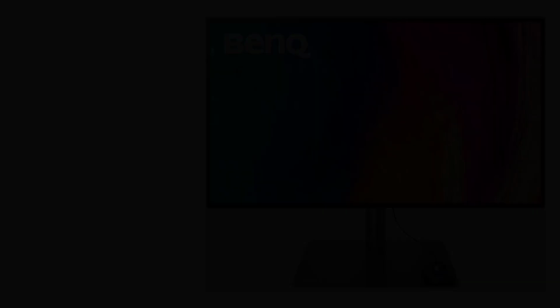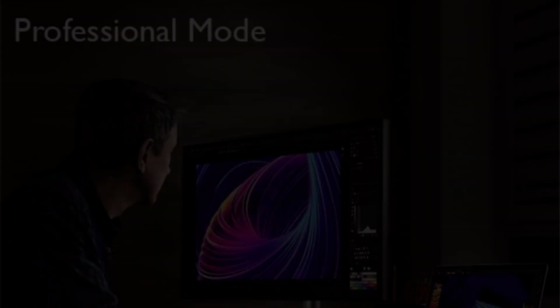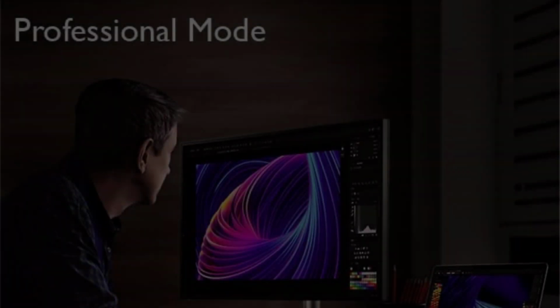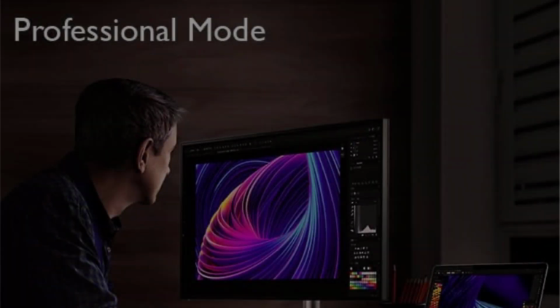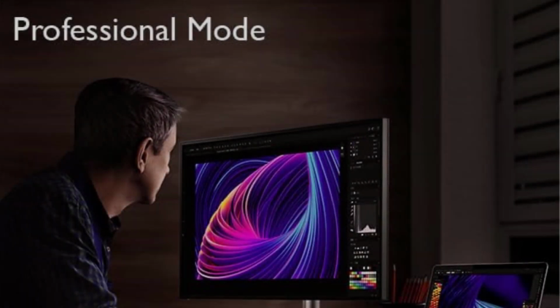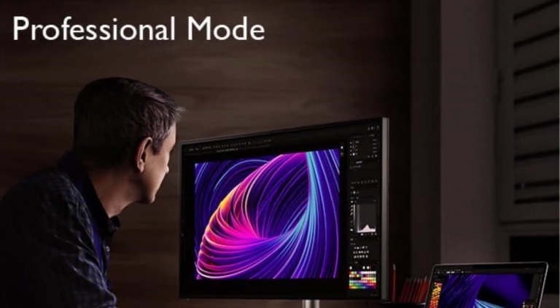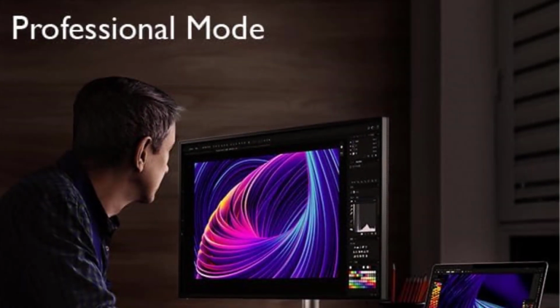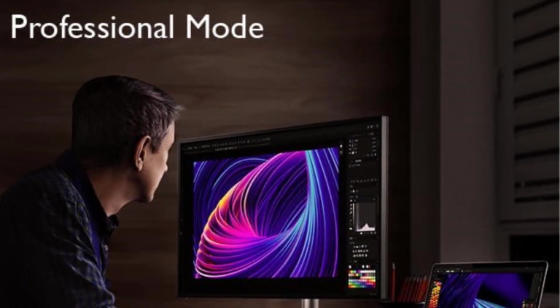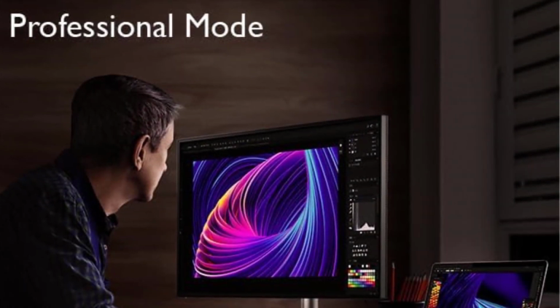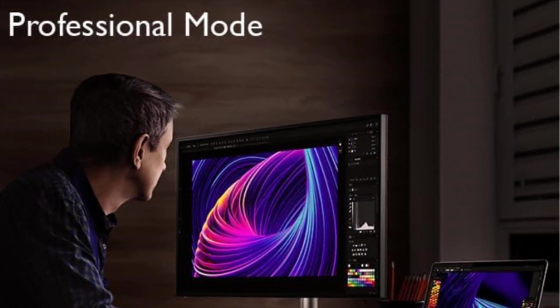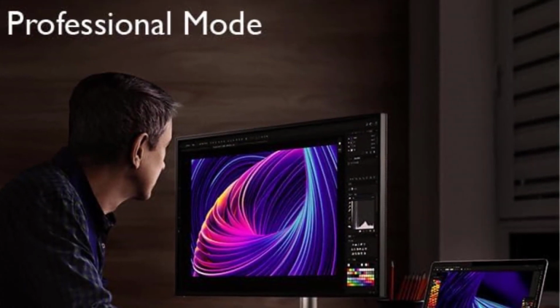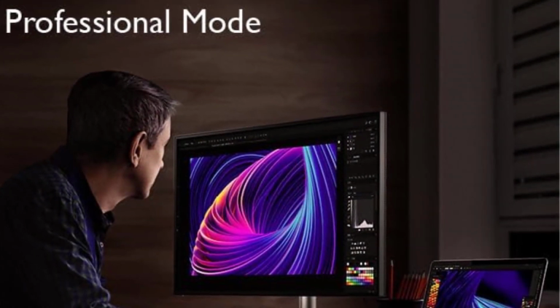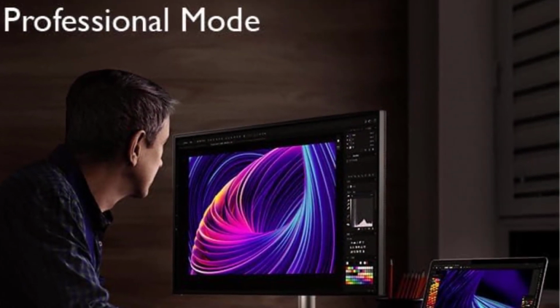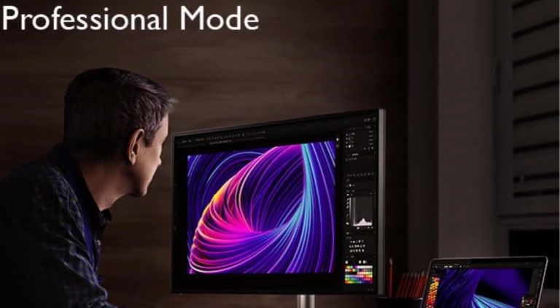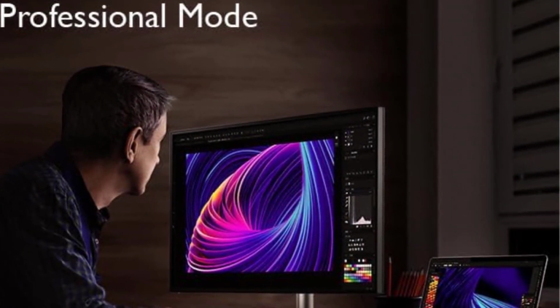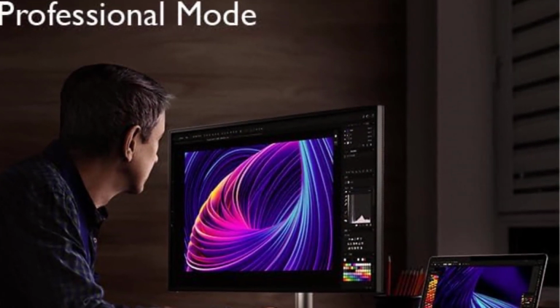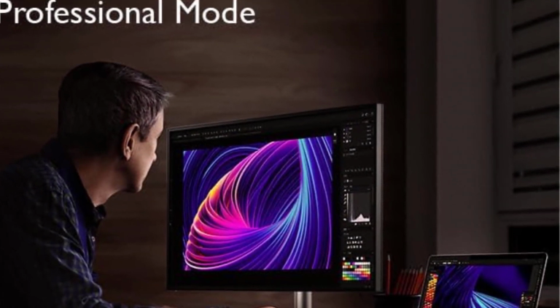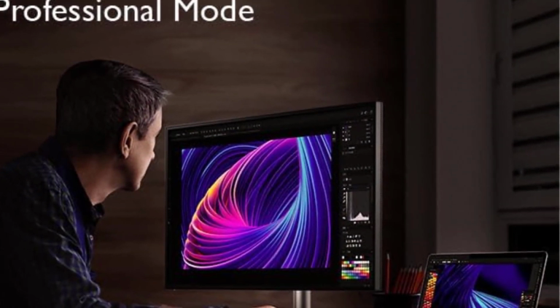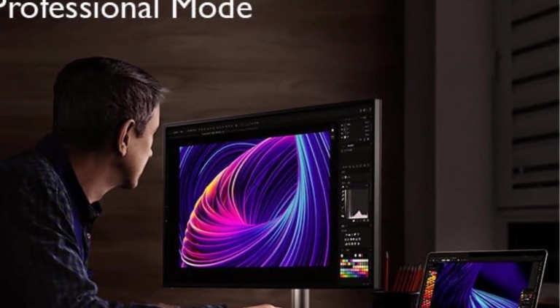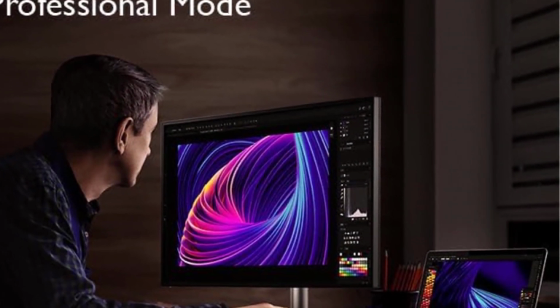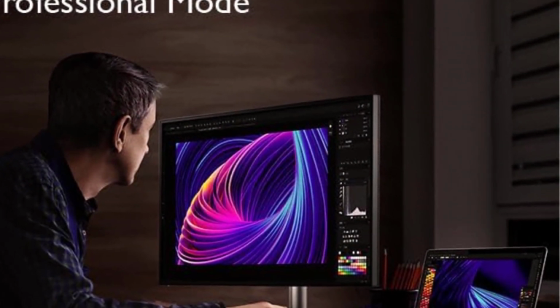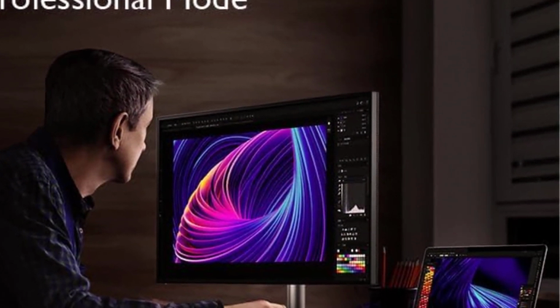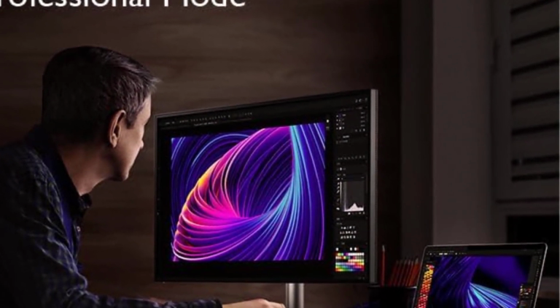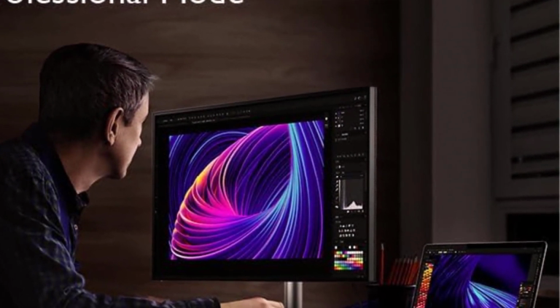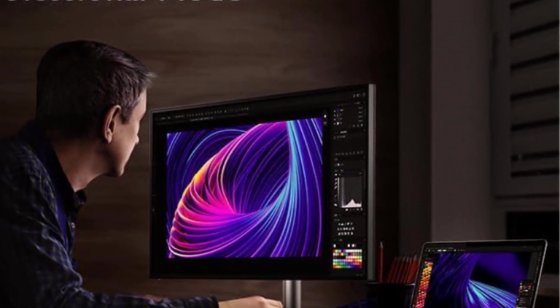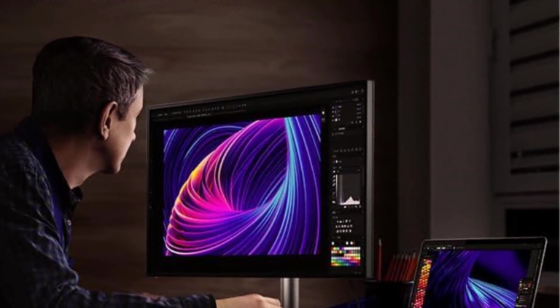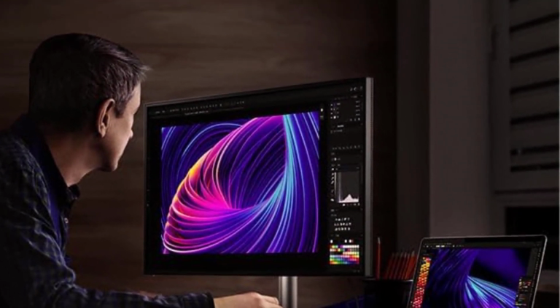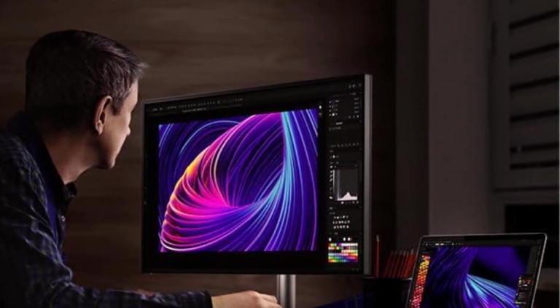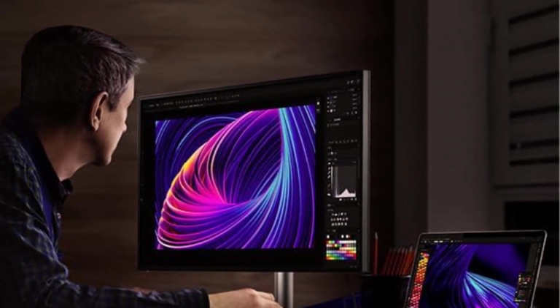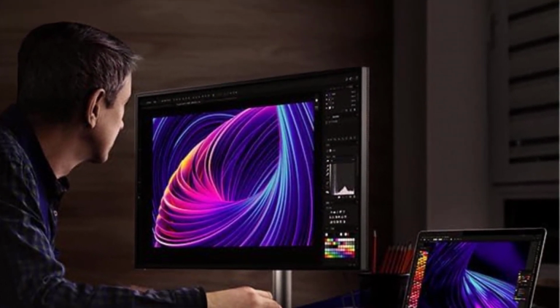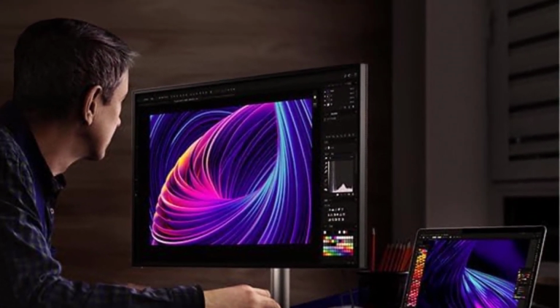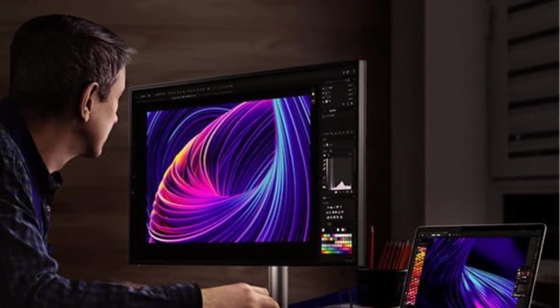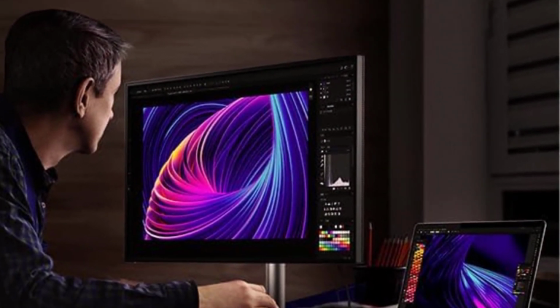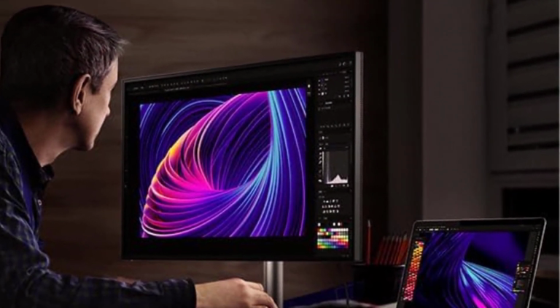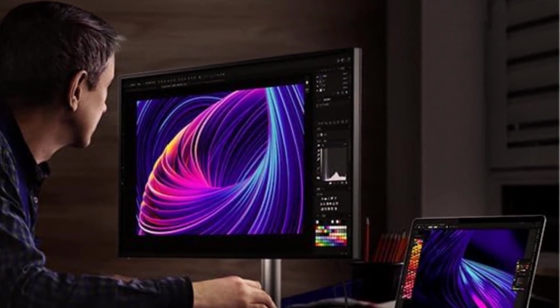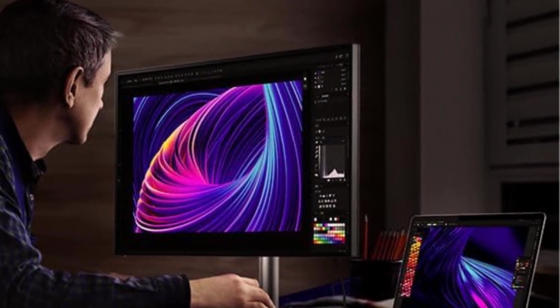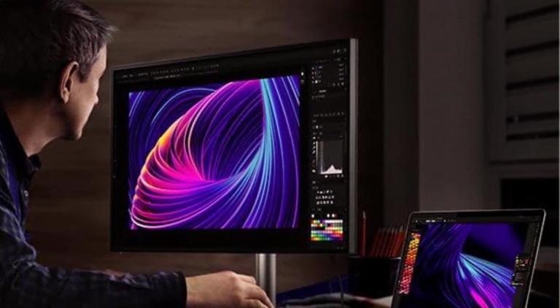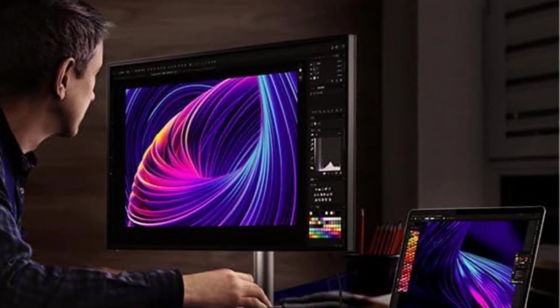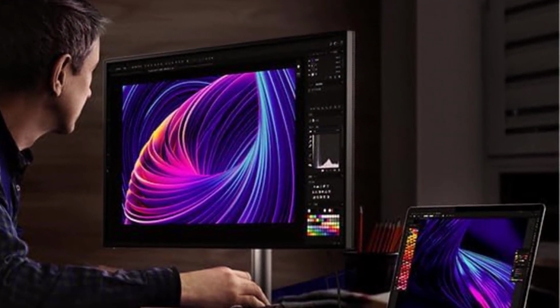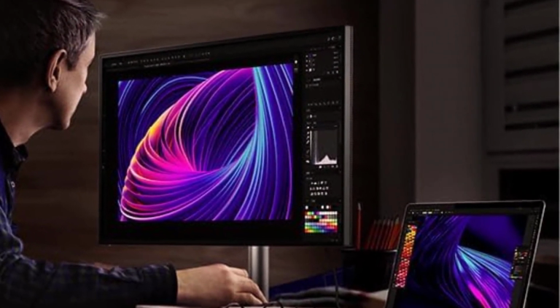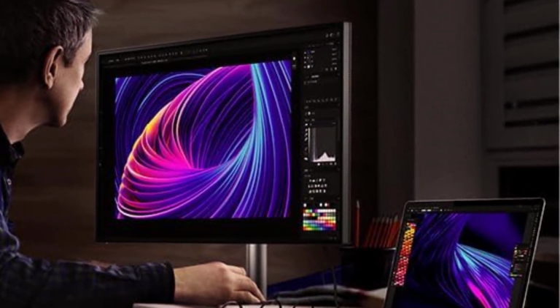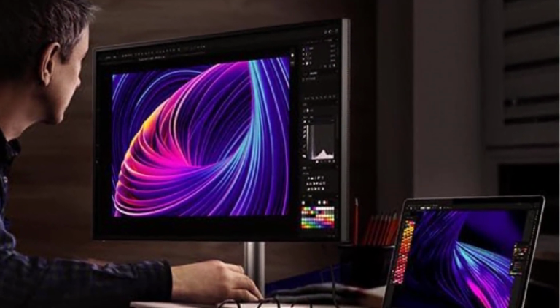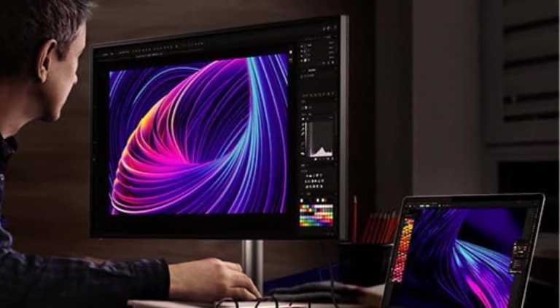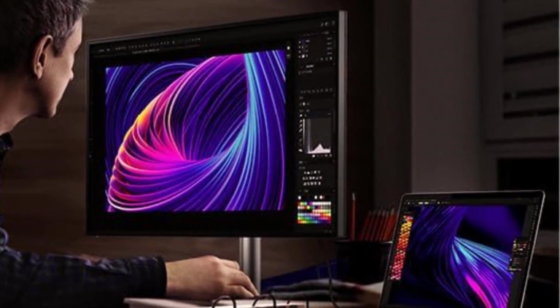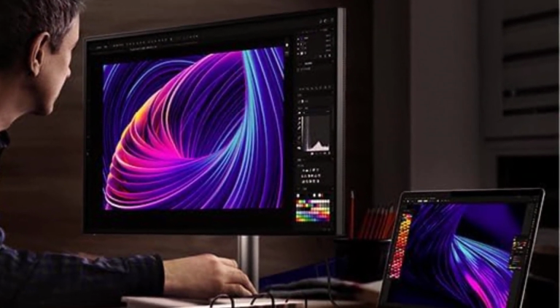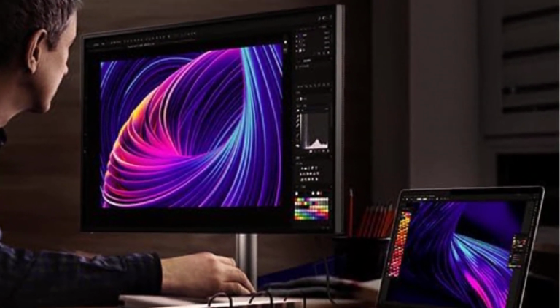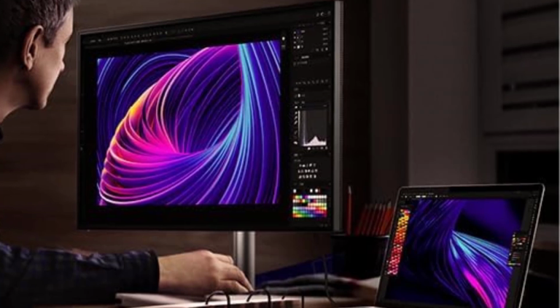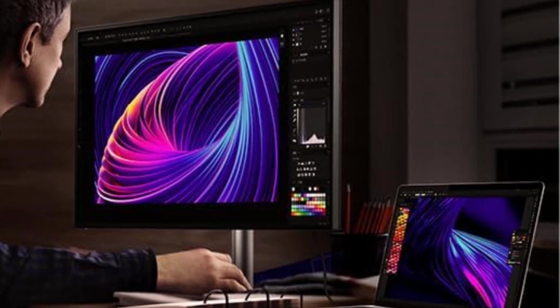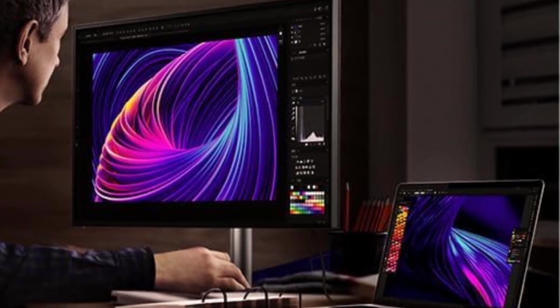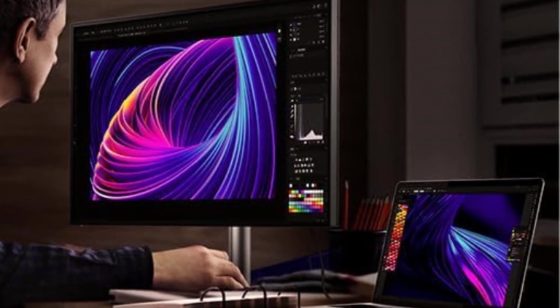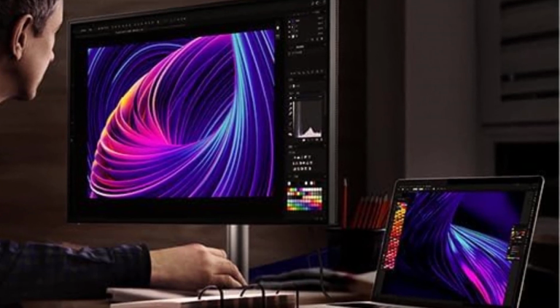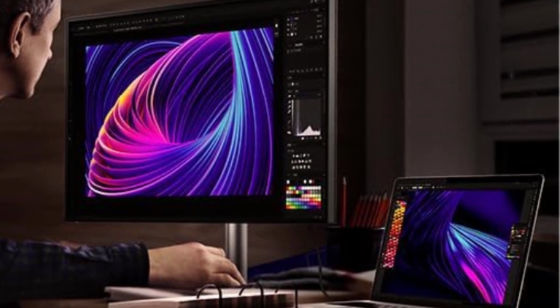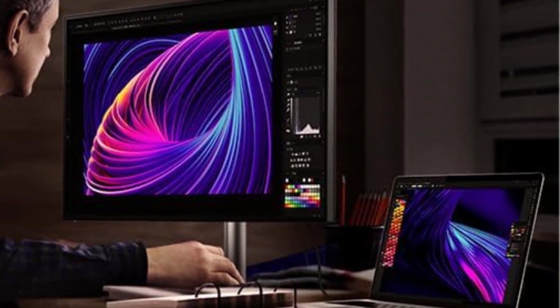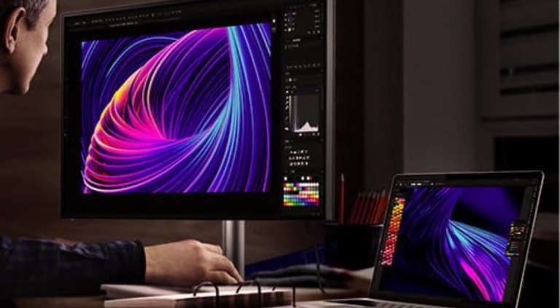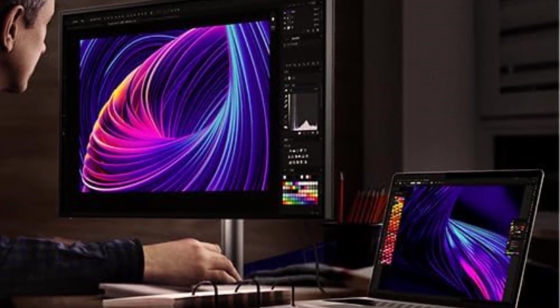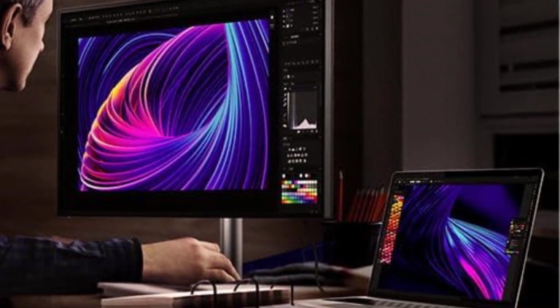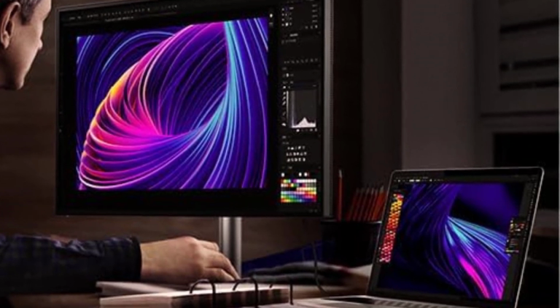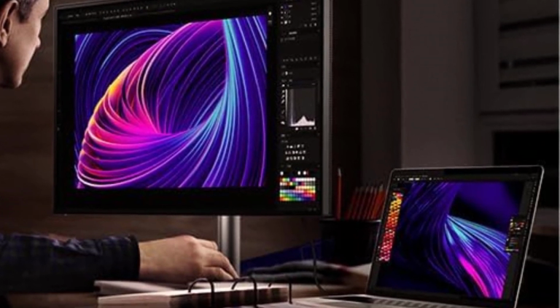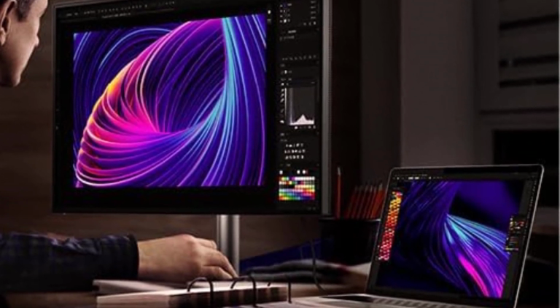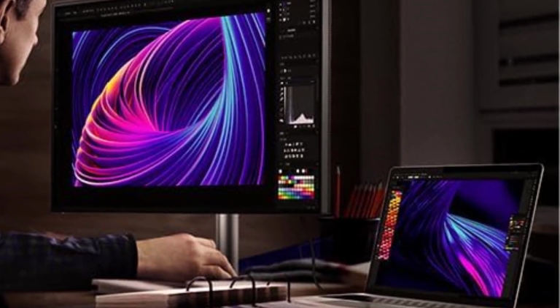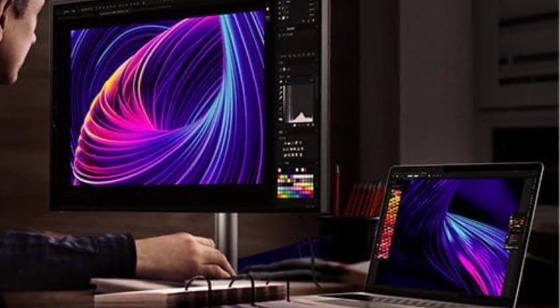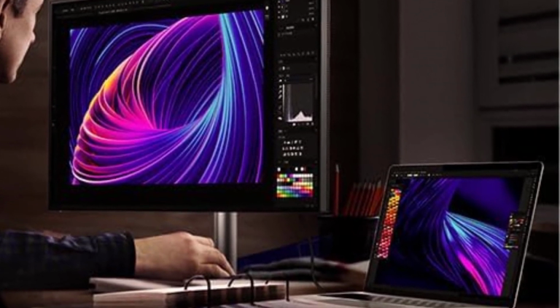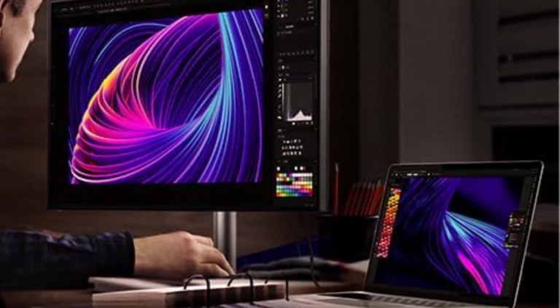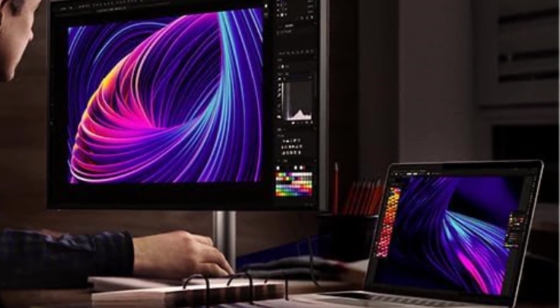In essence, the BenQ PD3220U is not just a monitor — it's a gateway to a world where design excellence knows no bounds.